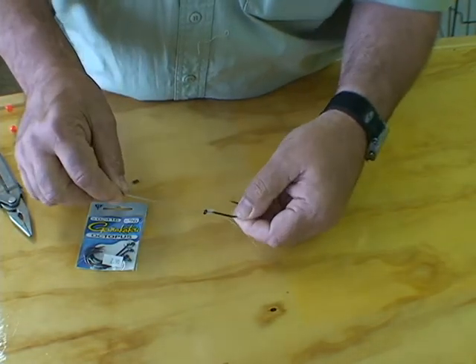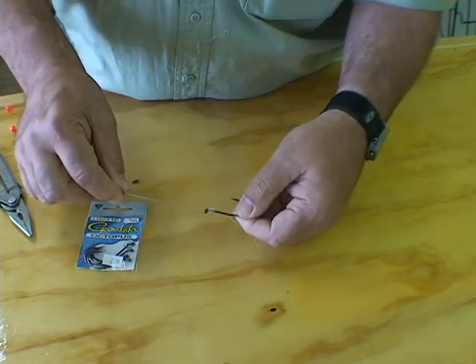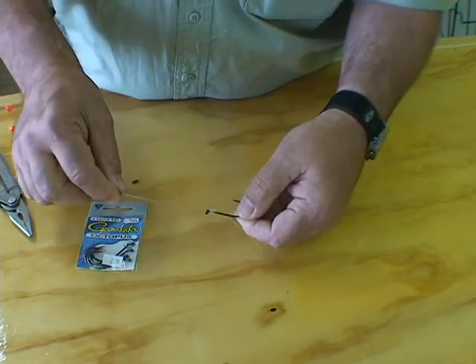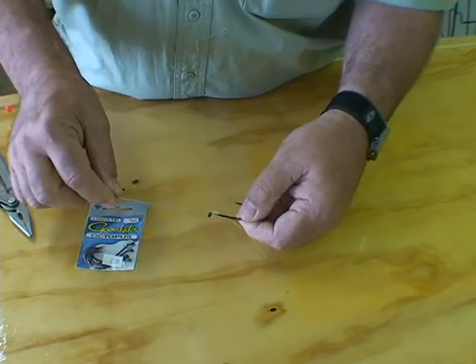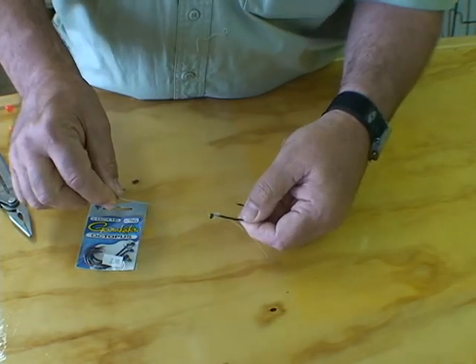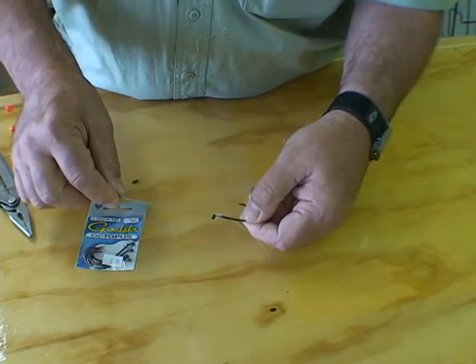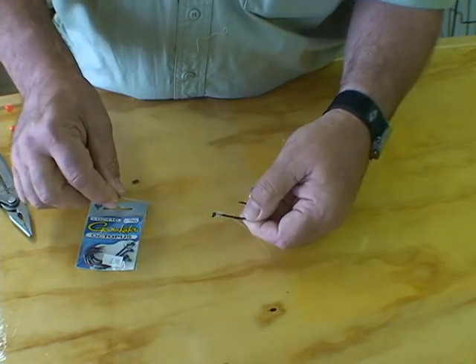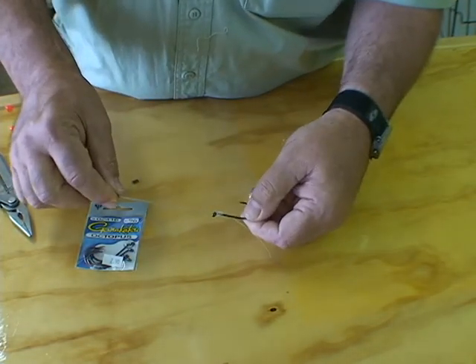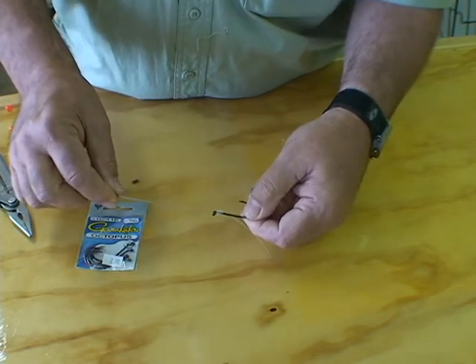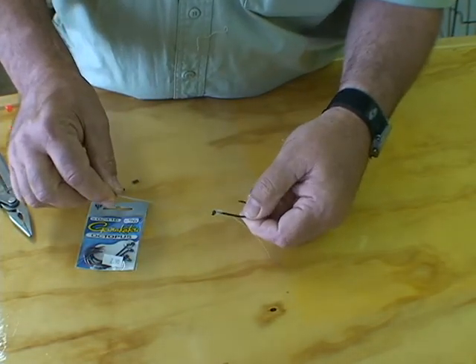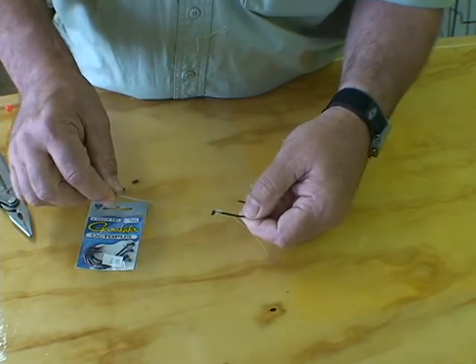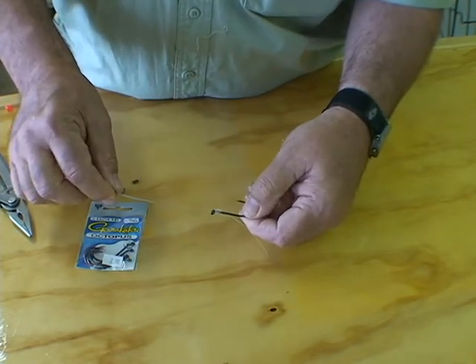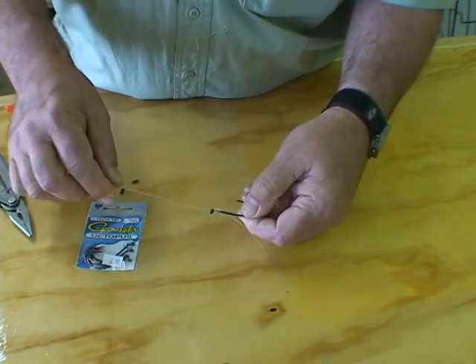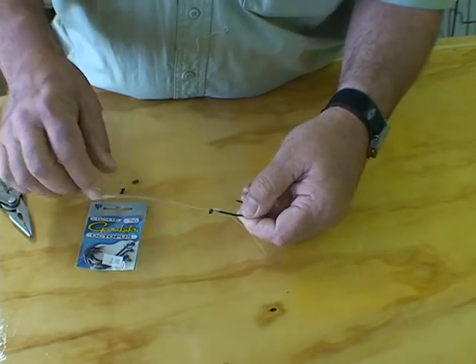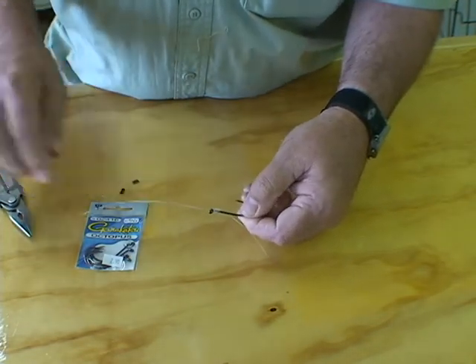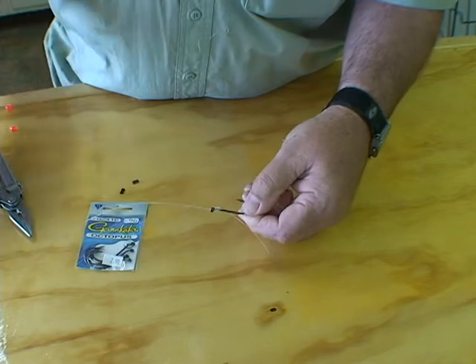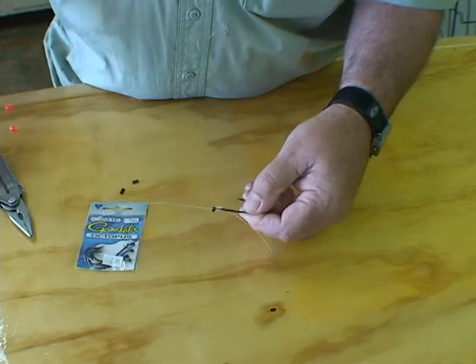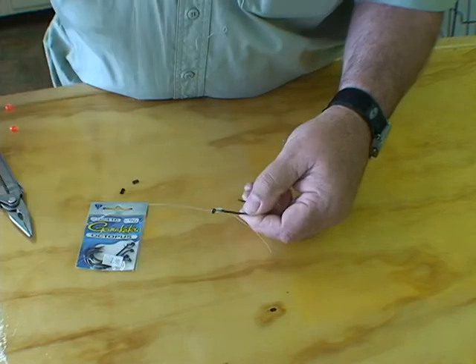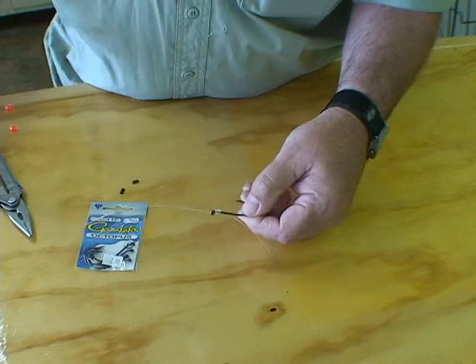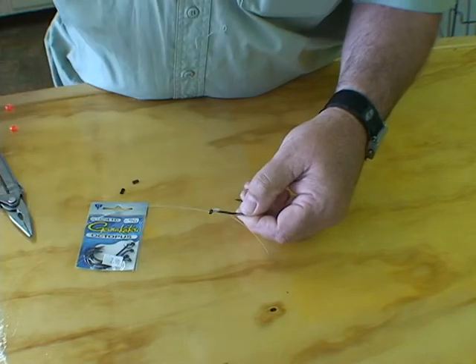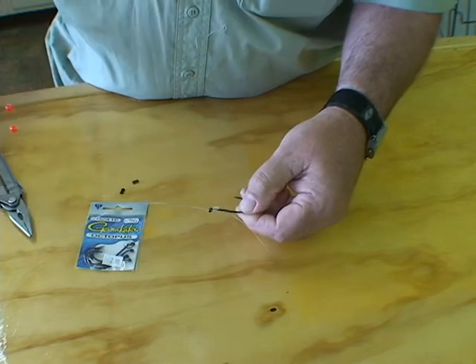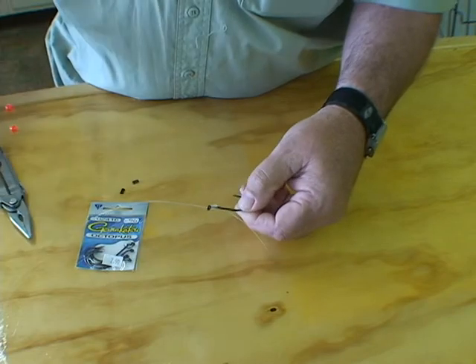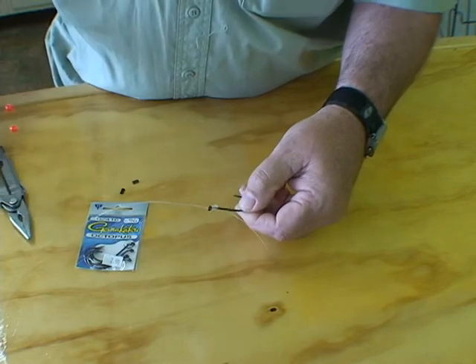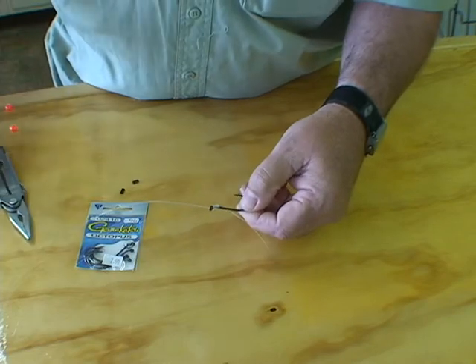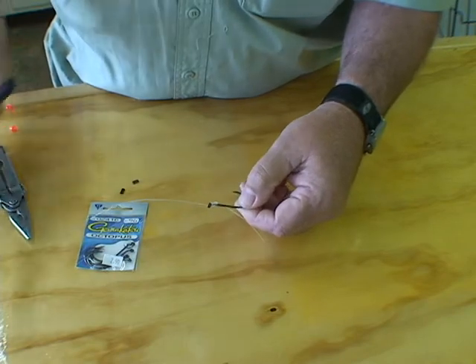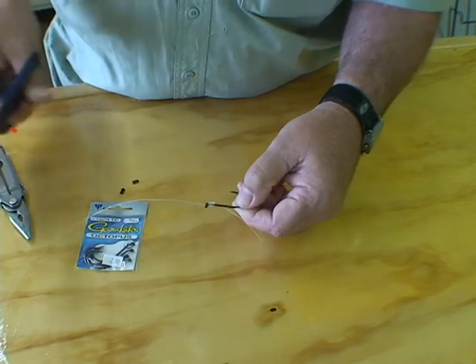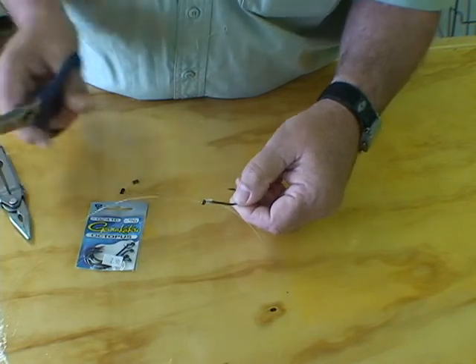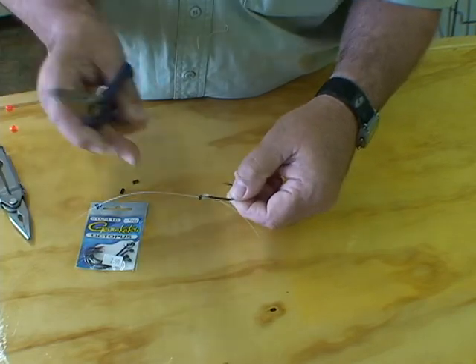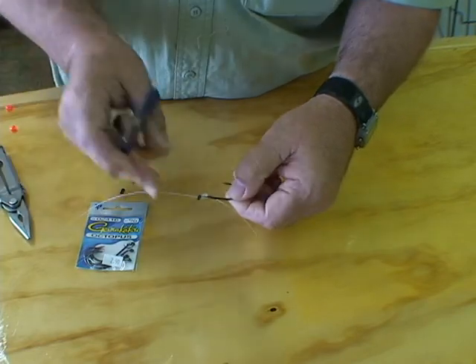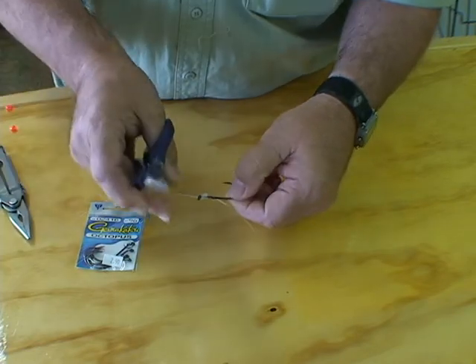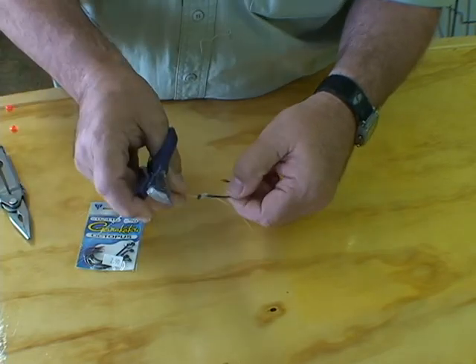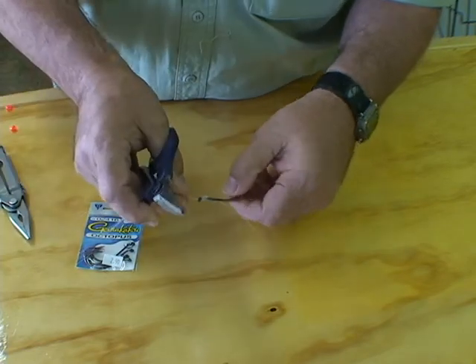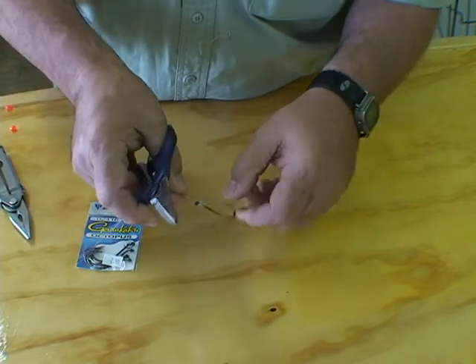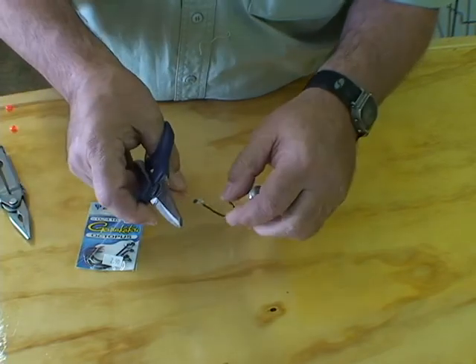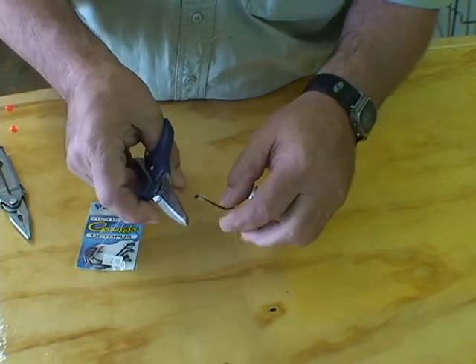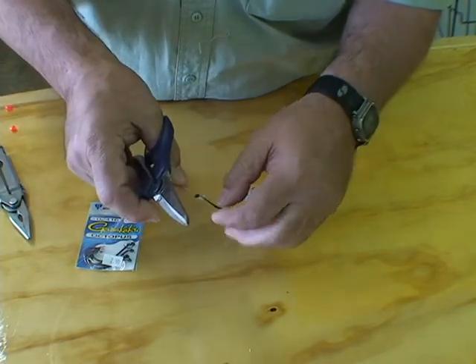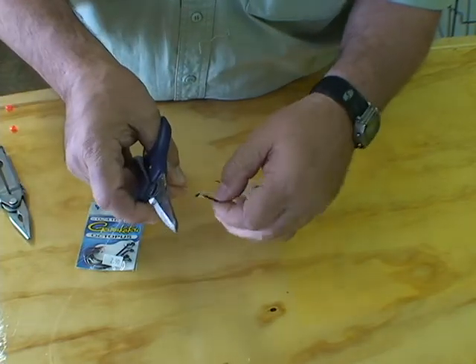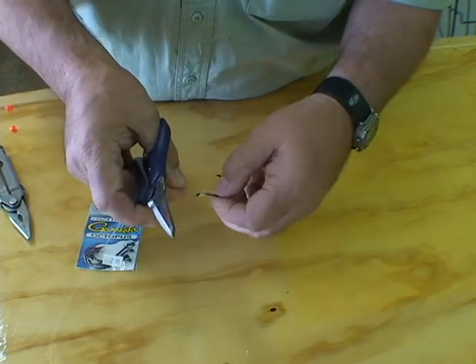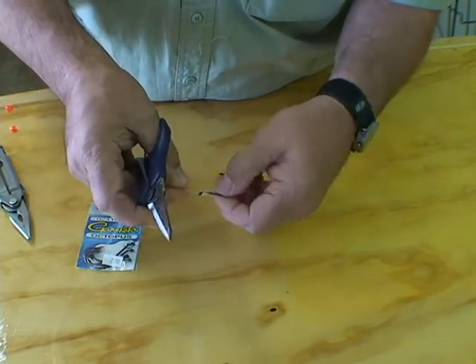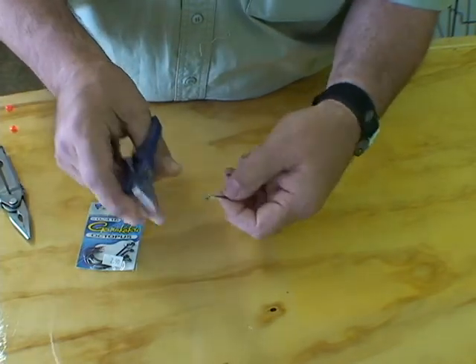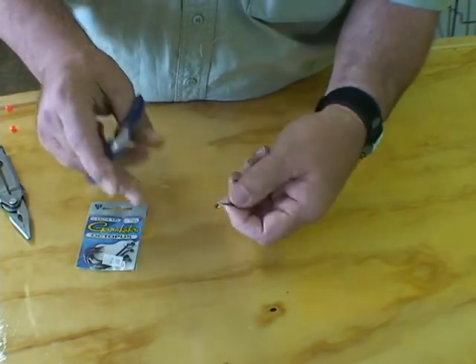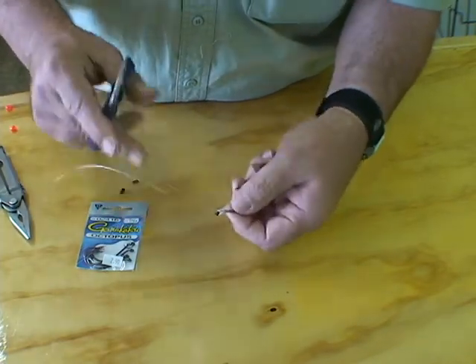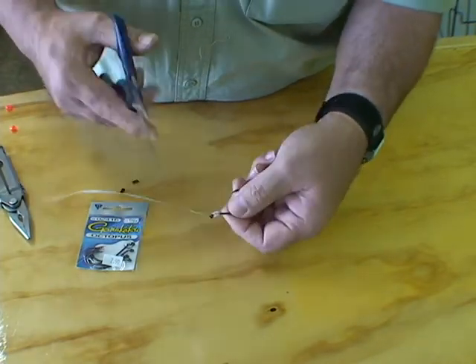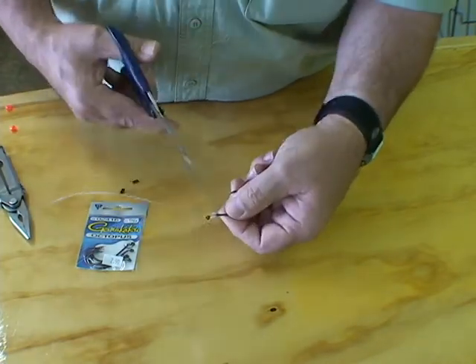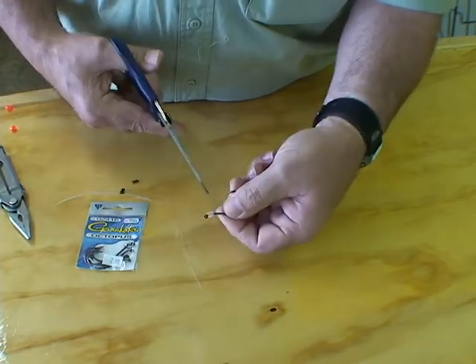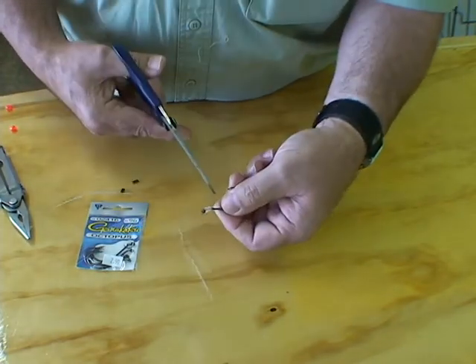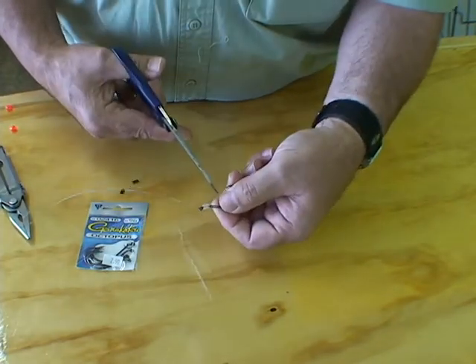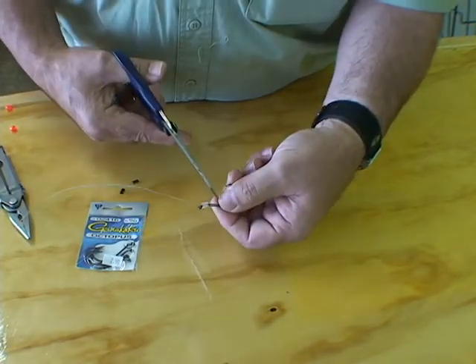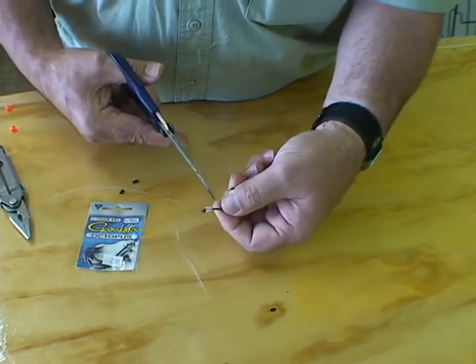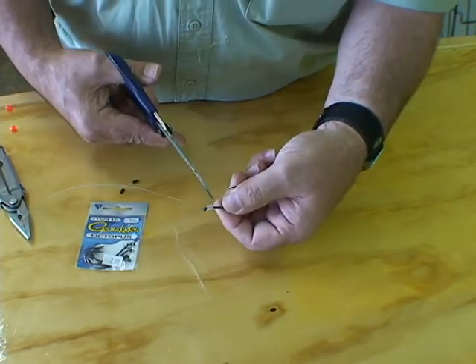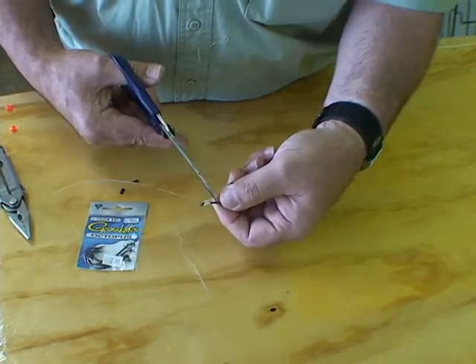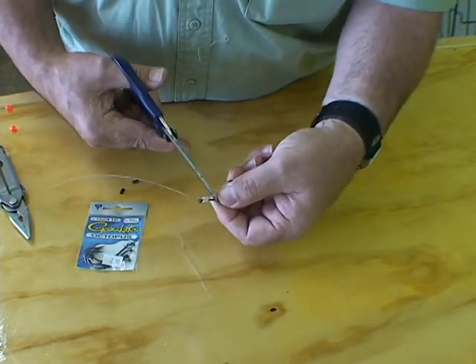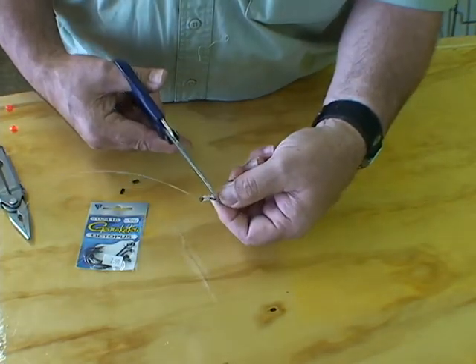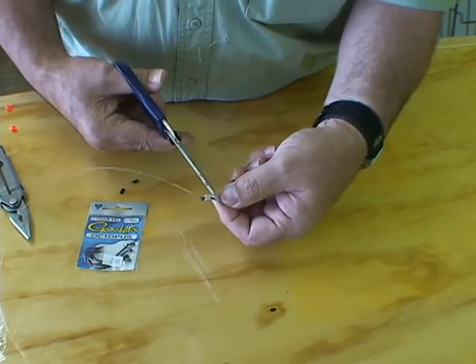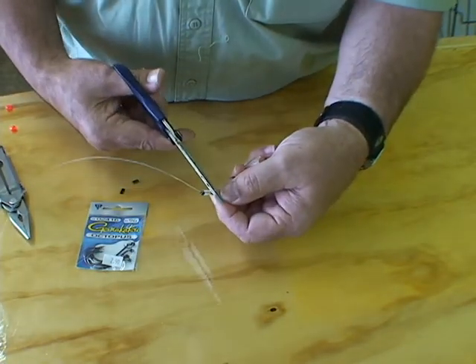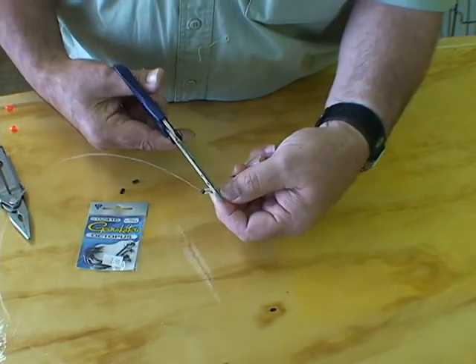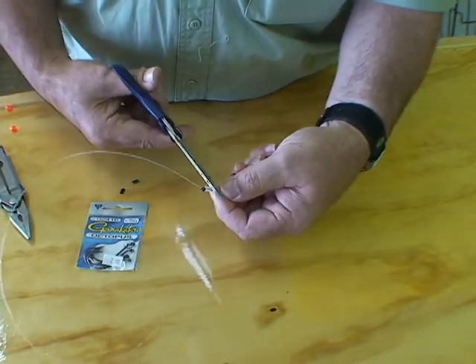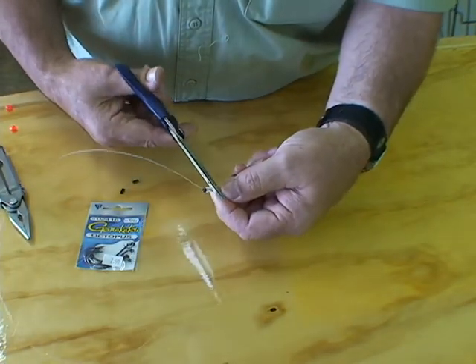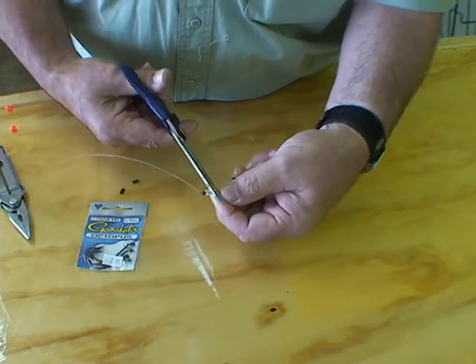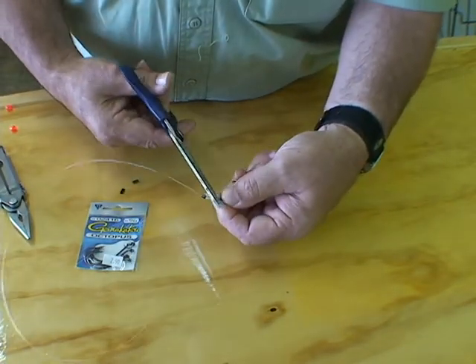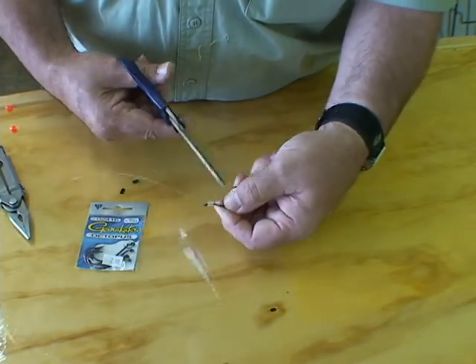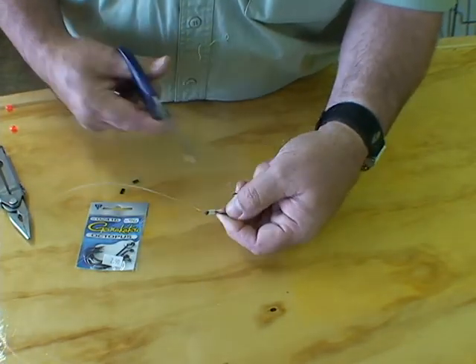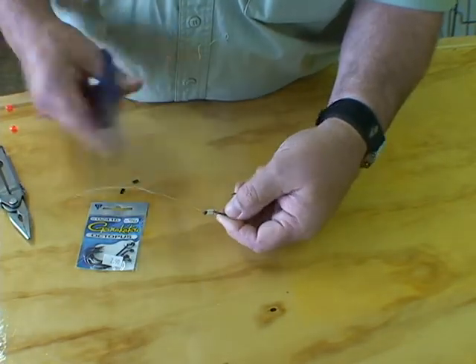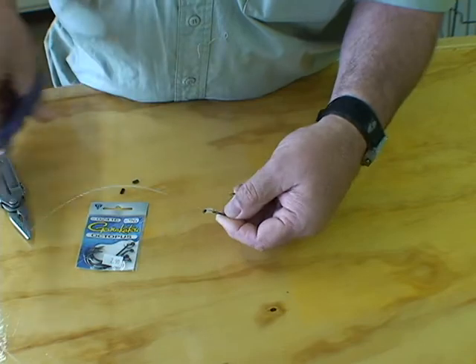This isn't going to be a long rig — it's only going to be about six inches long when I get done with it. Take your scissors and trim that off.